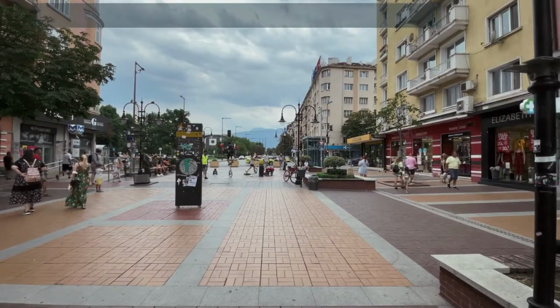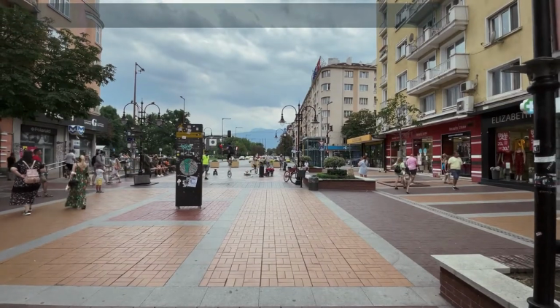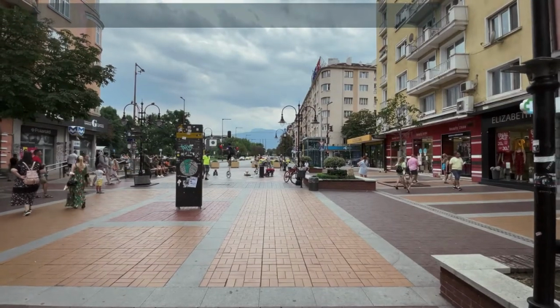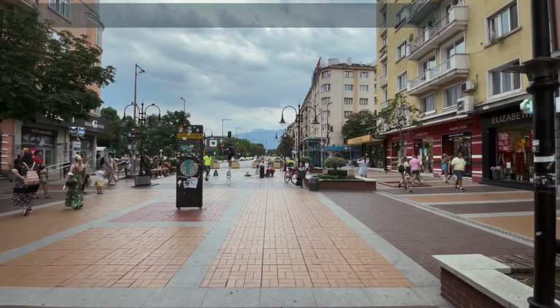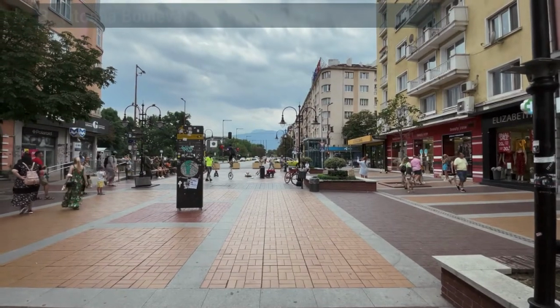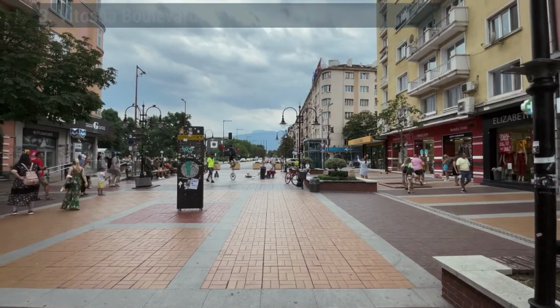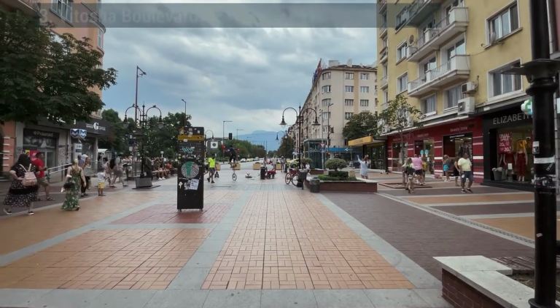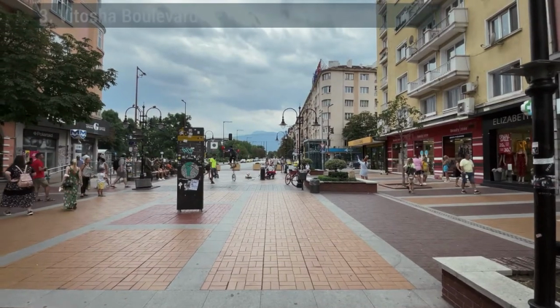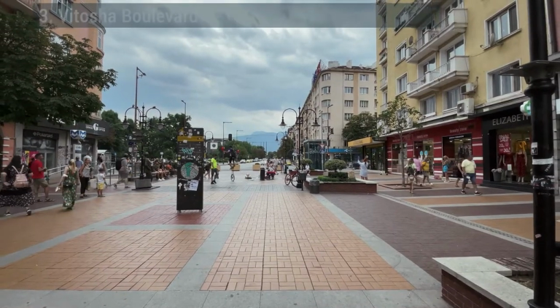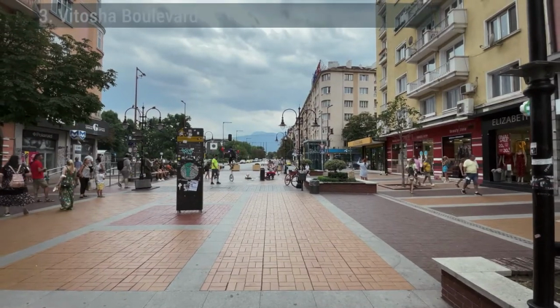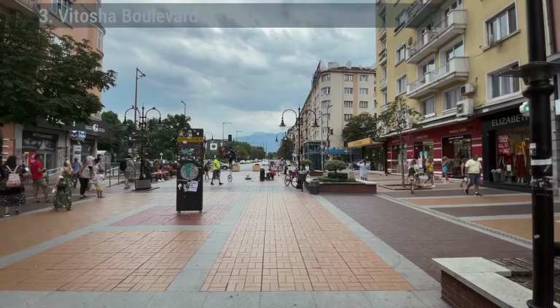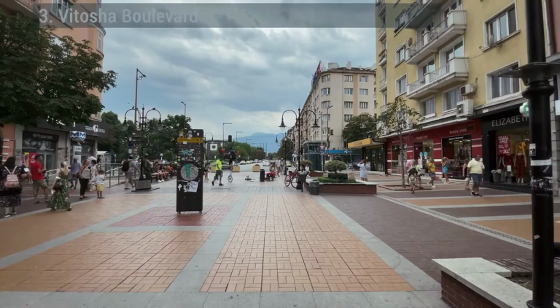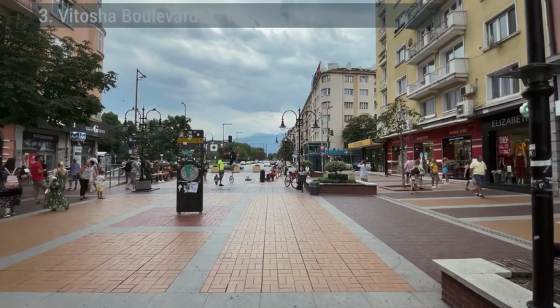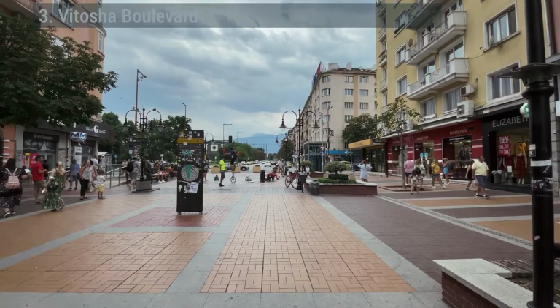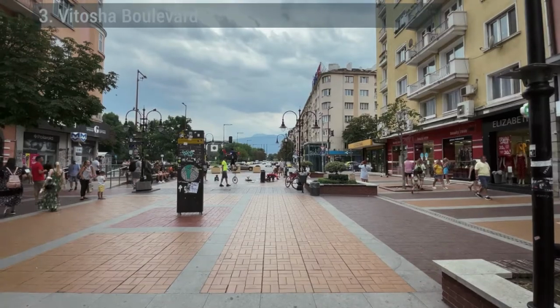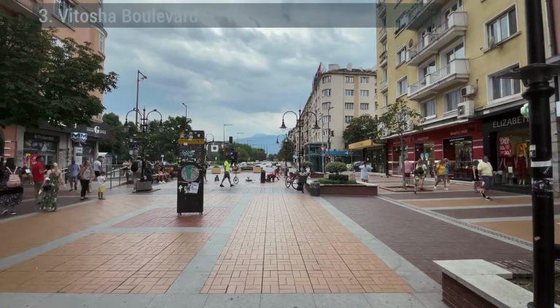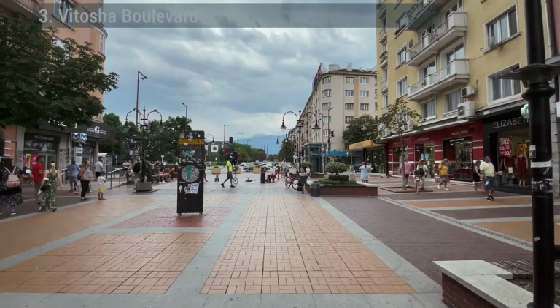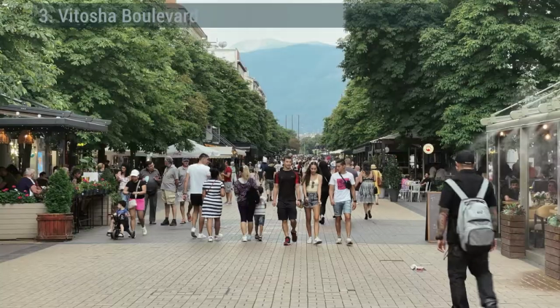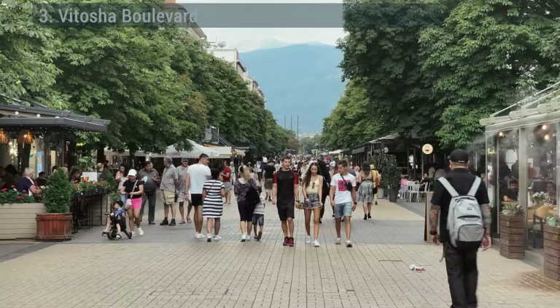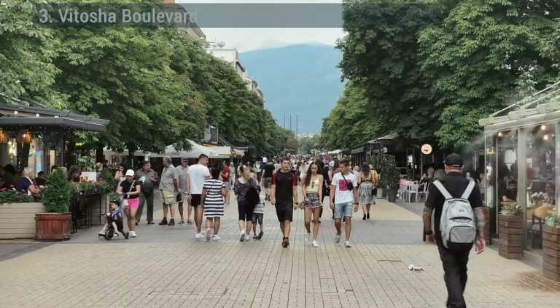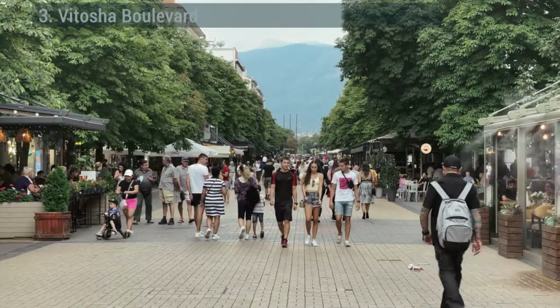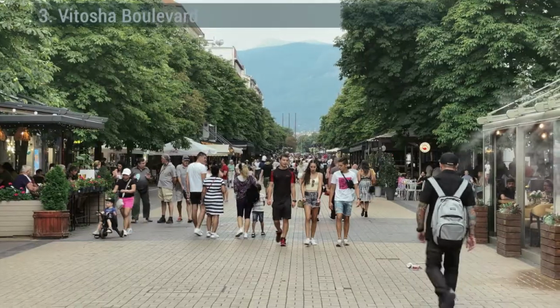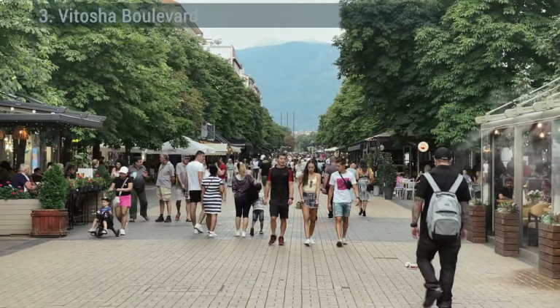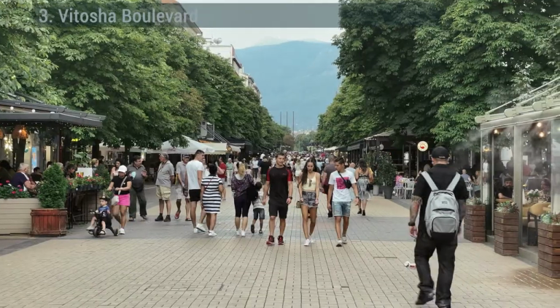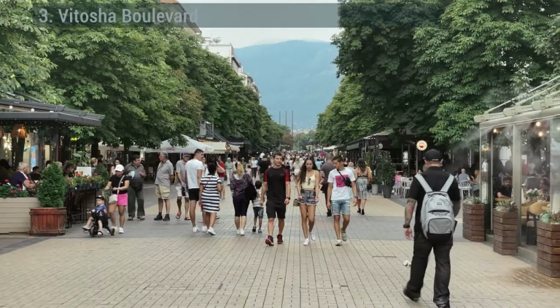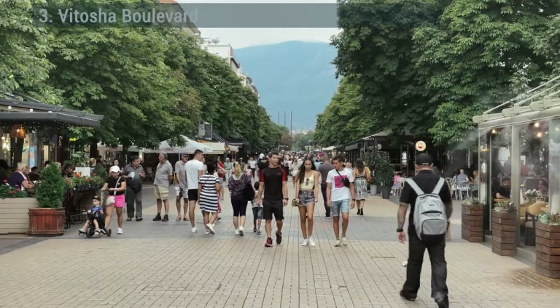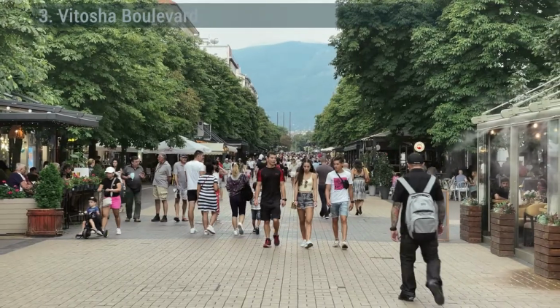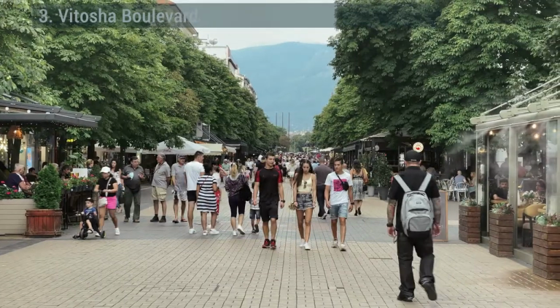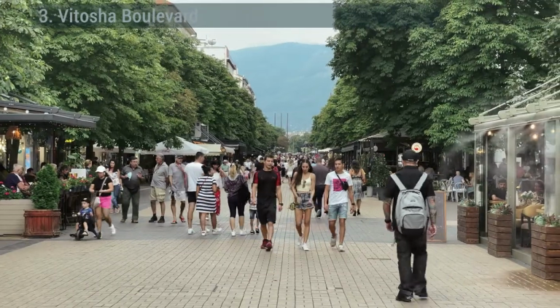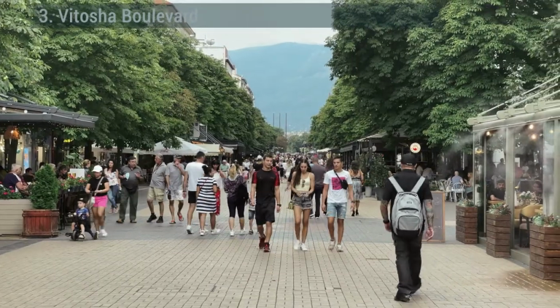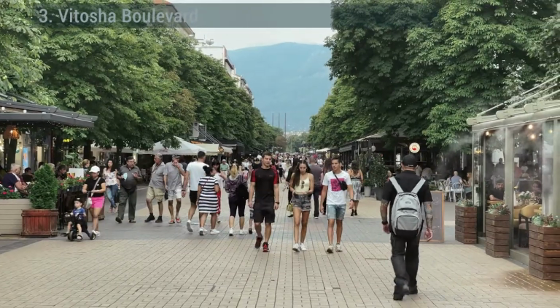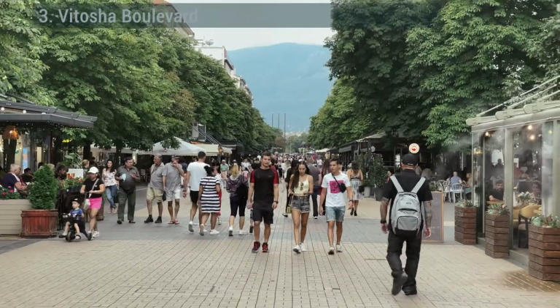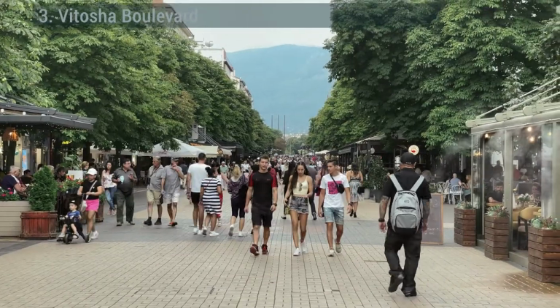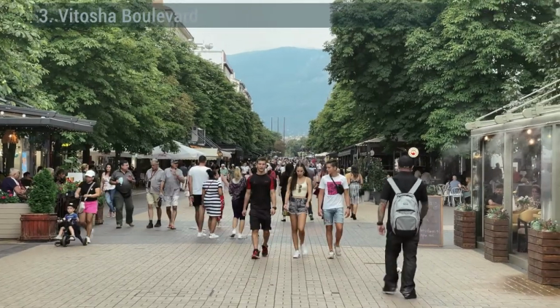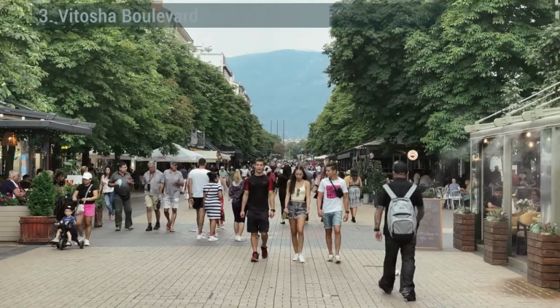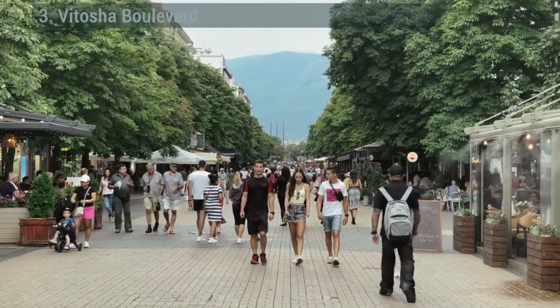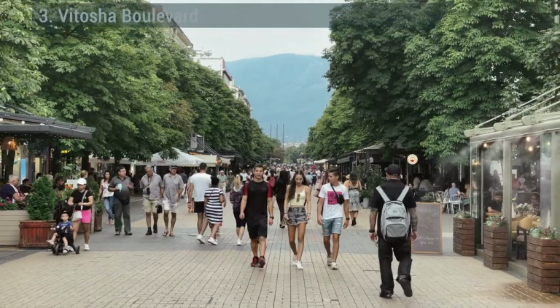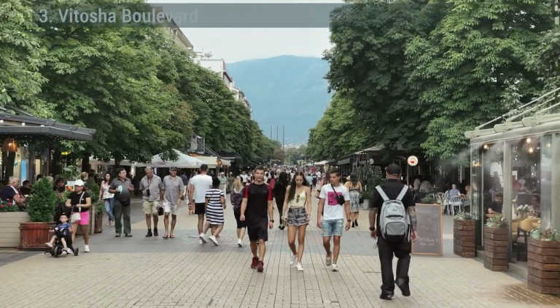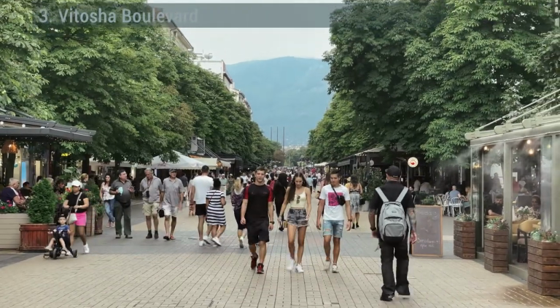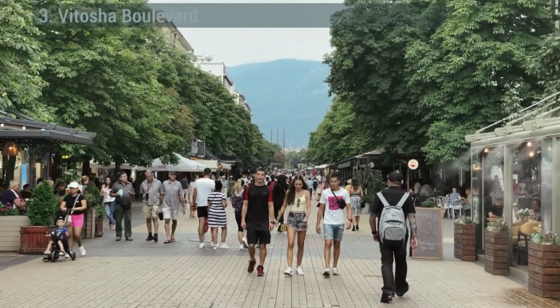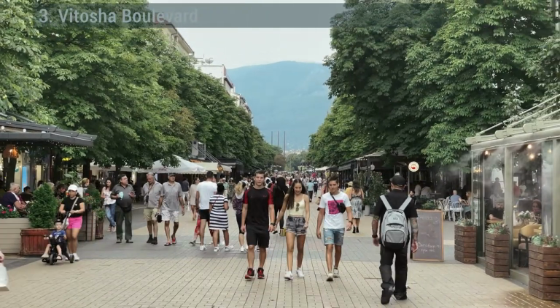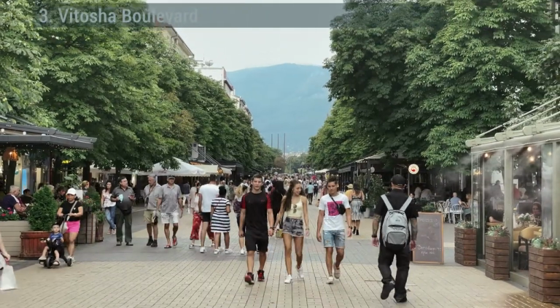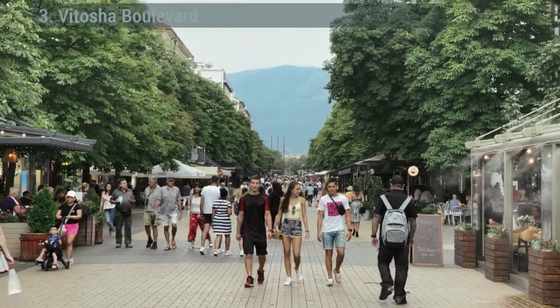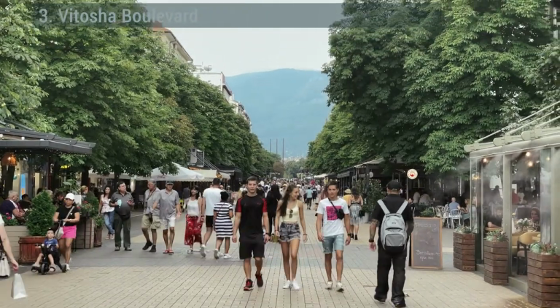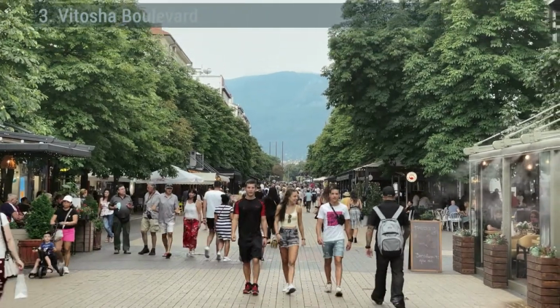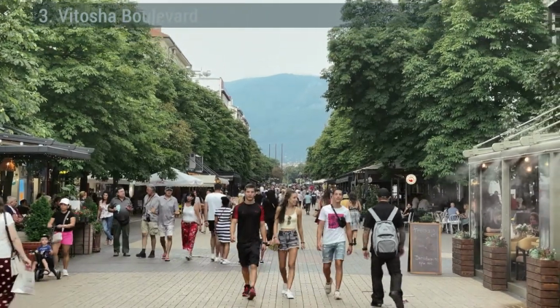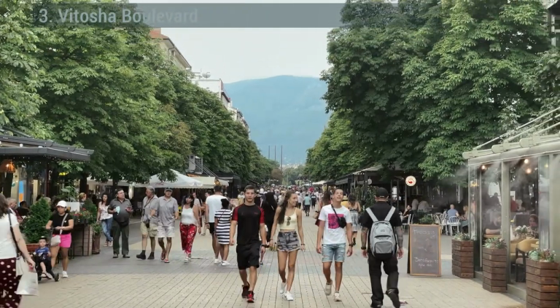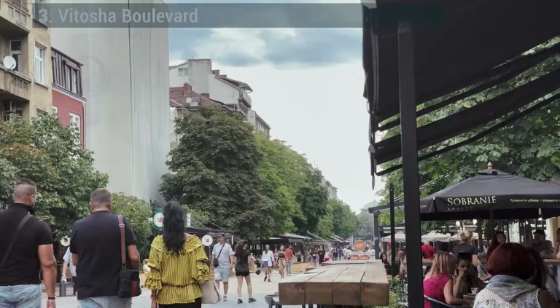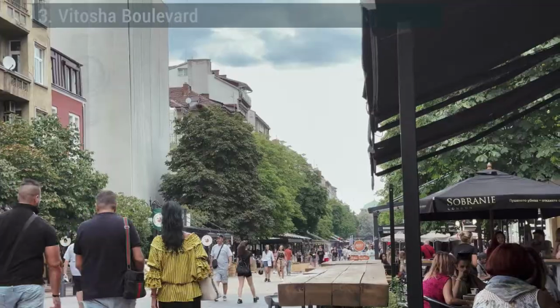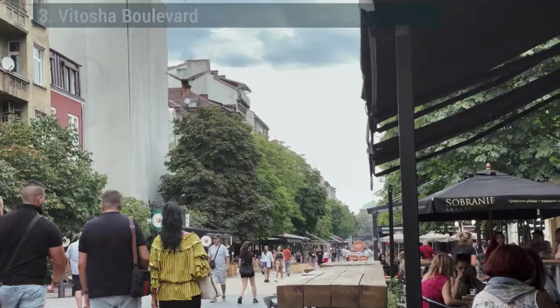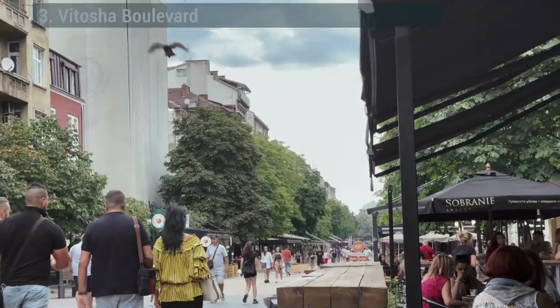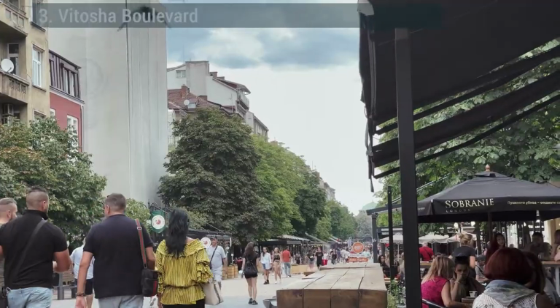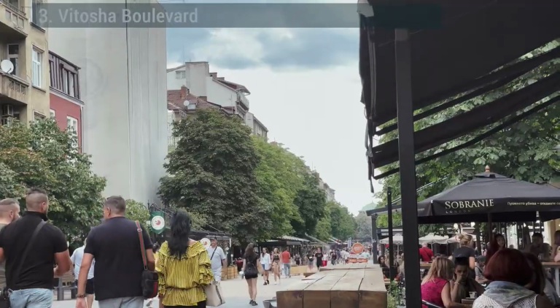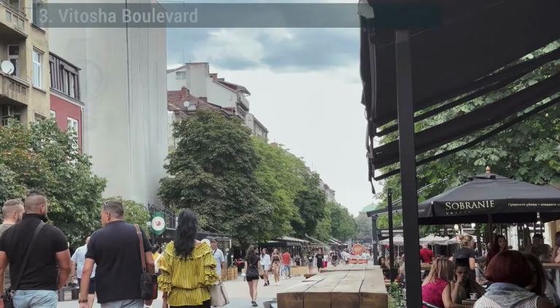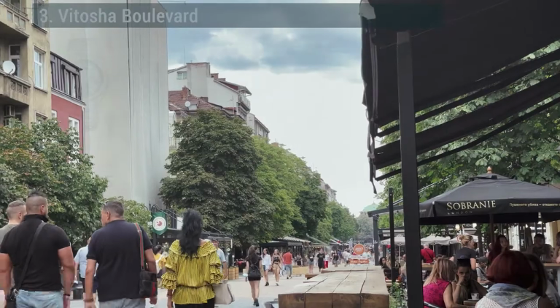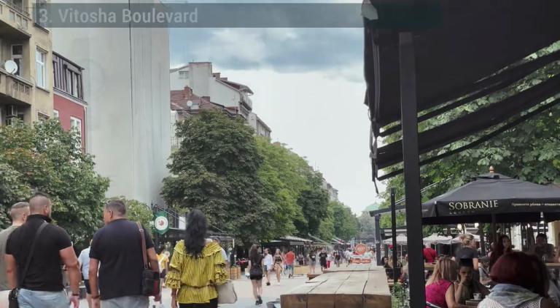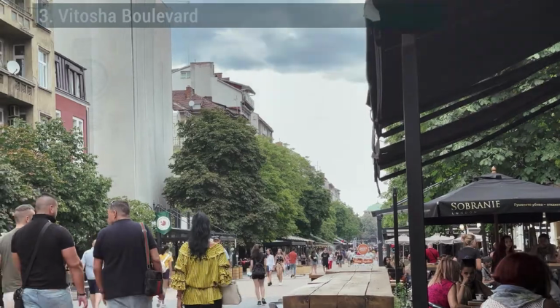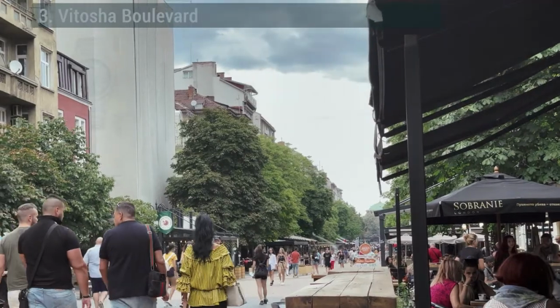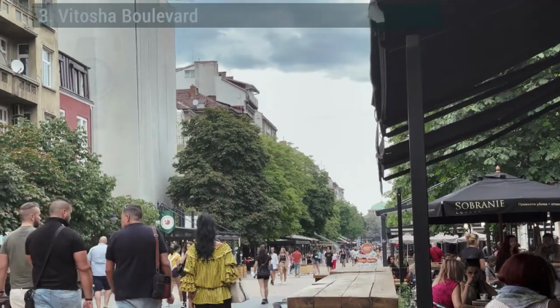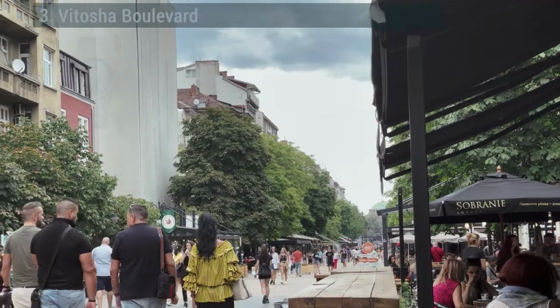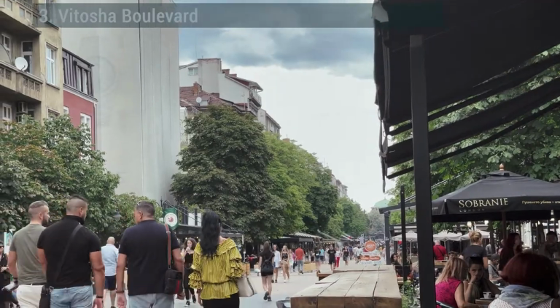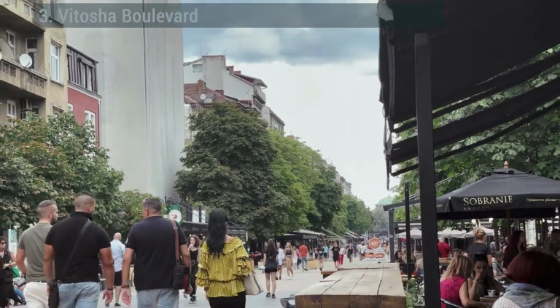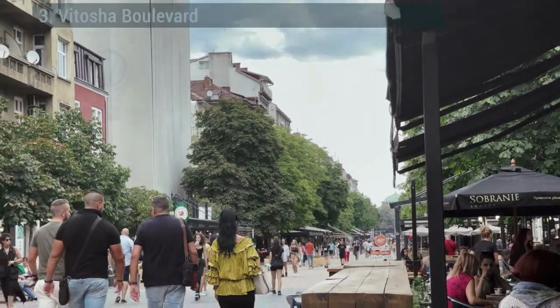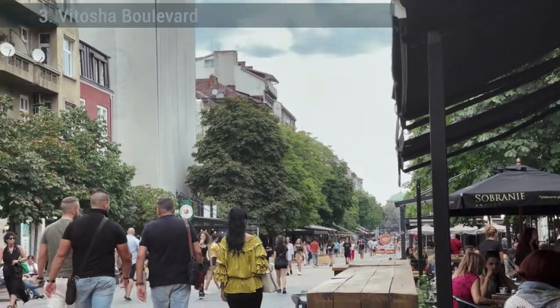Vitosha Boulevard — the fanciest street in the city. Vitosha Boulevard is where all the posh boutiques and fashion houses are clustered.